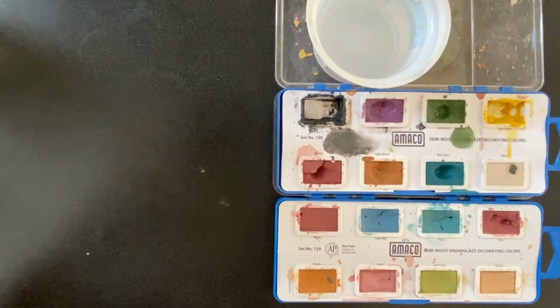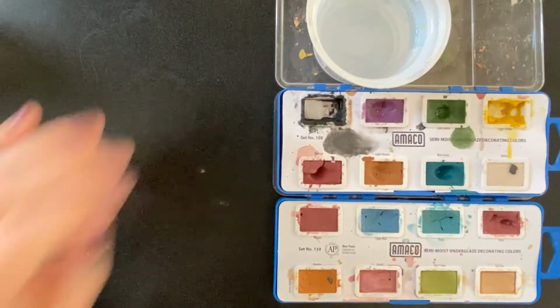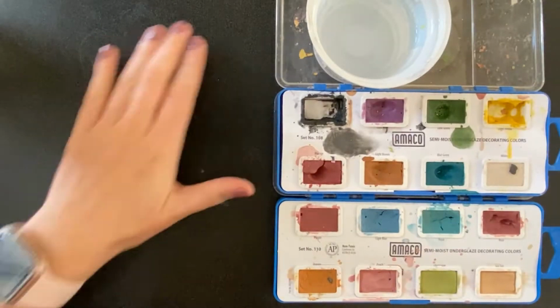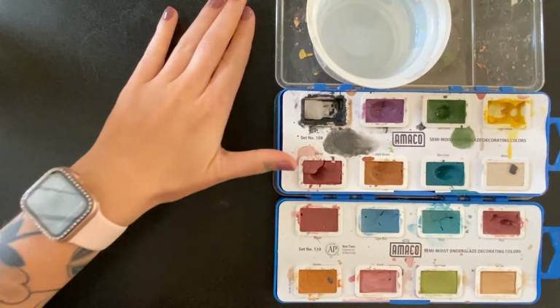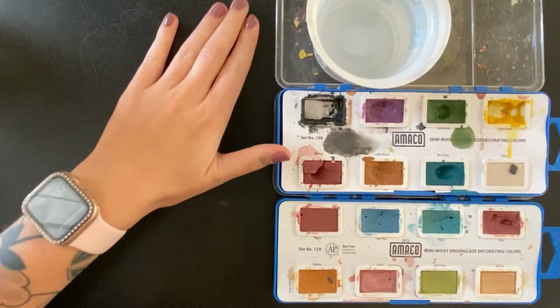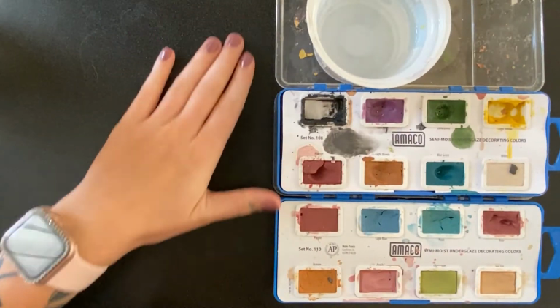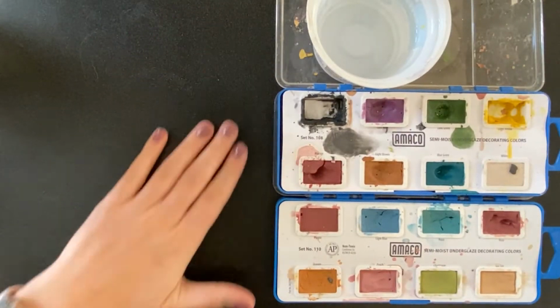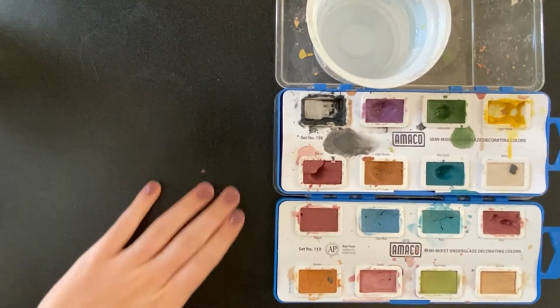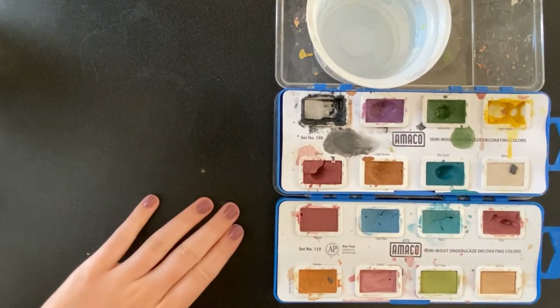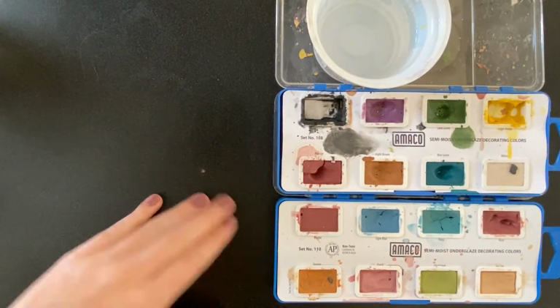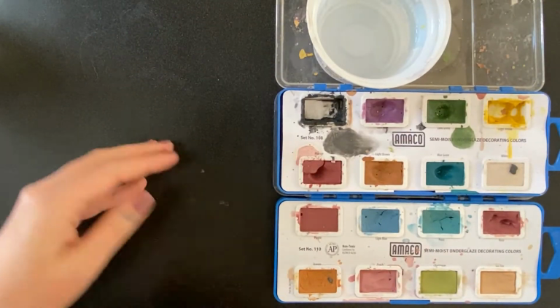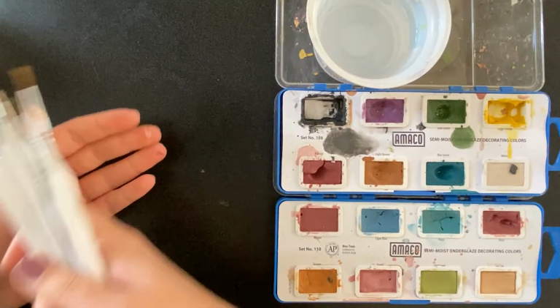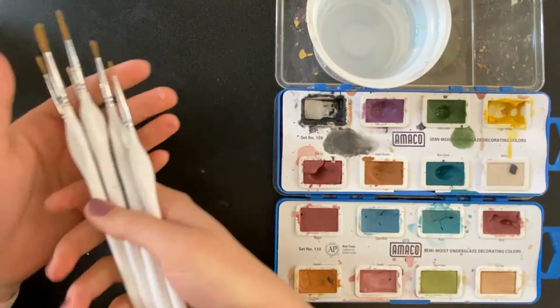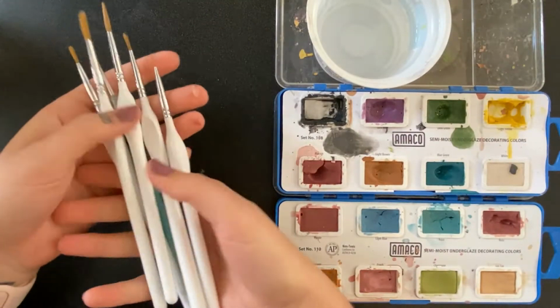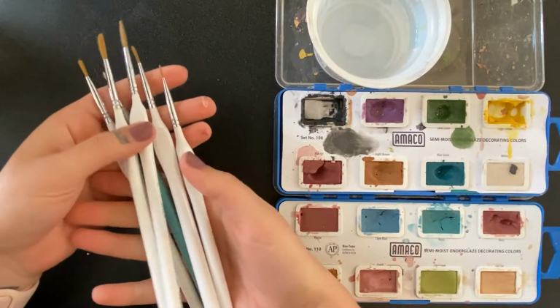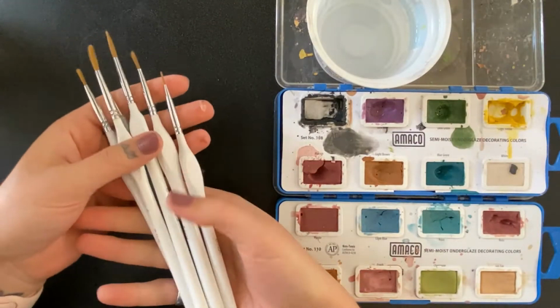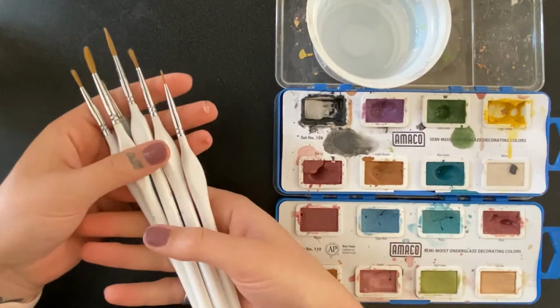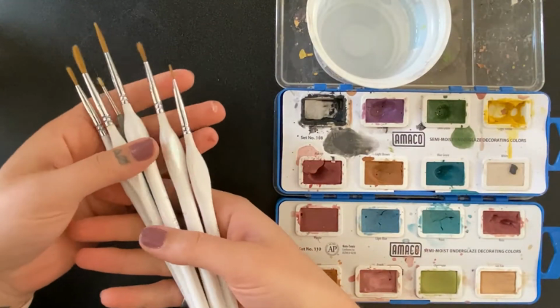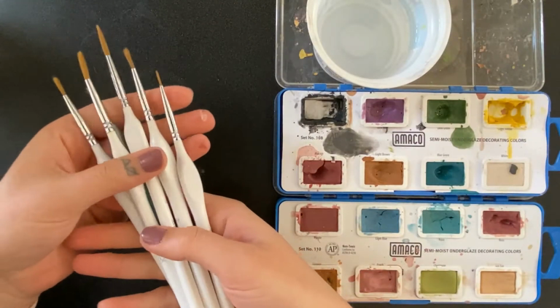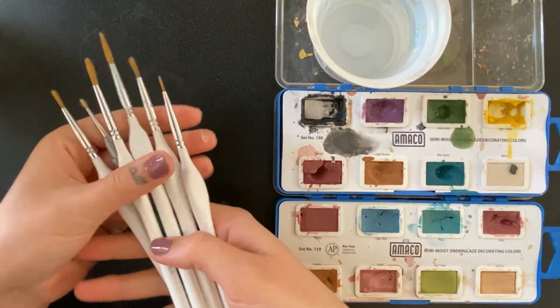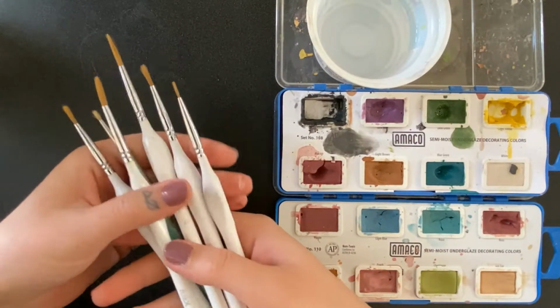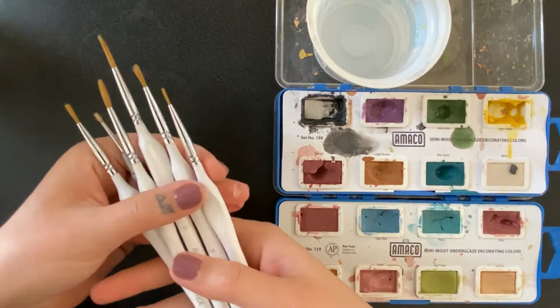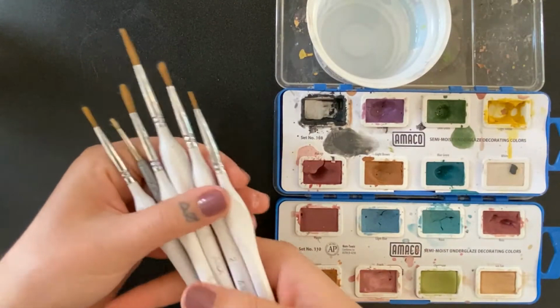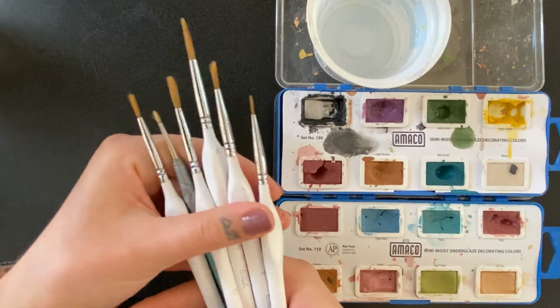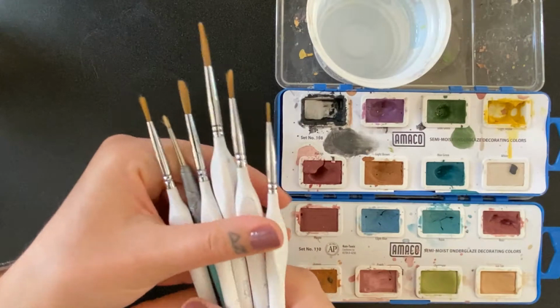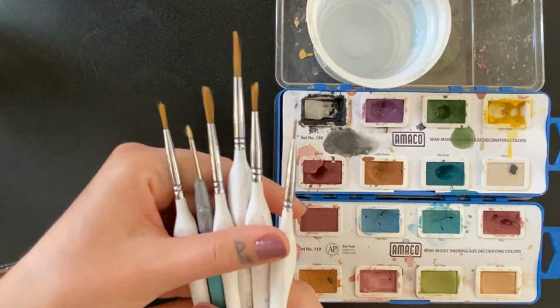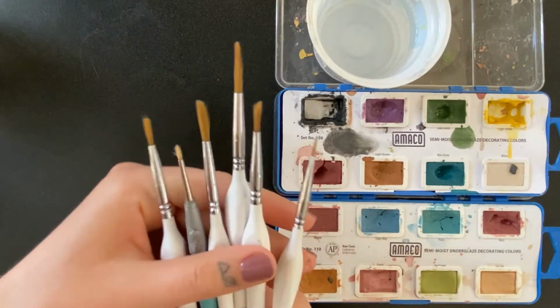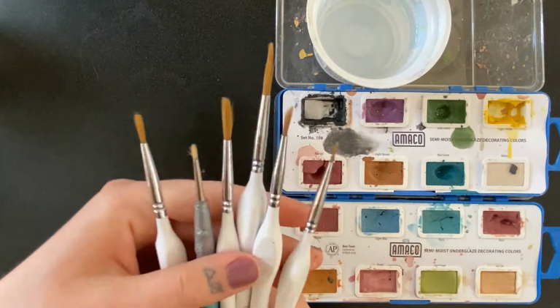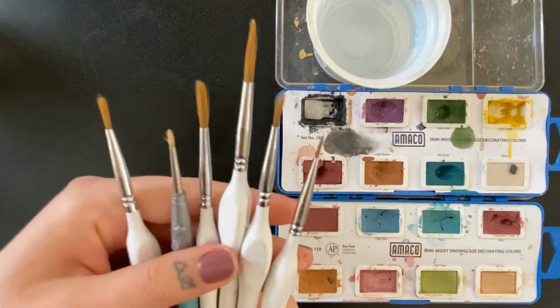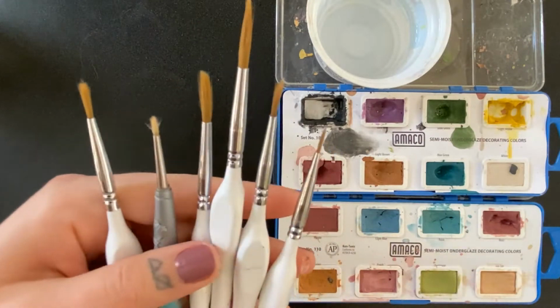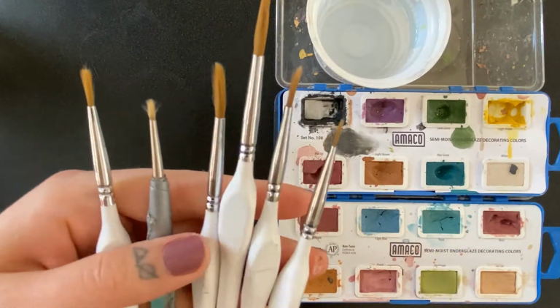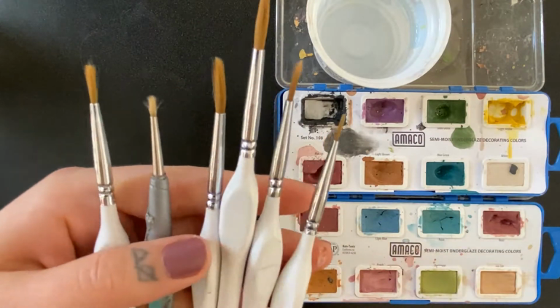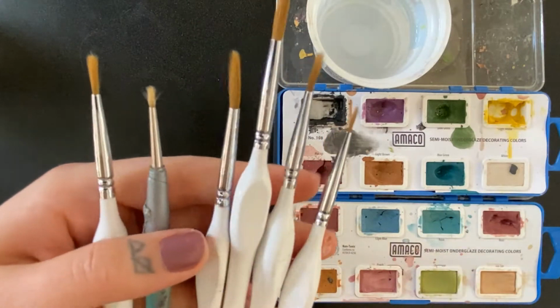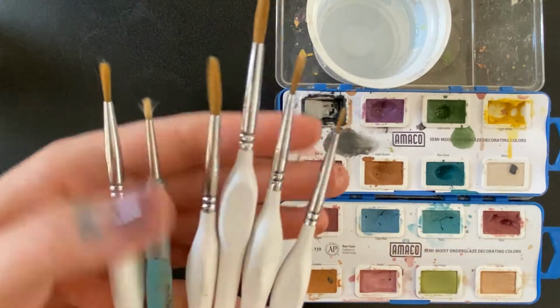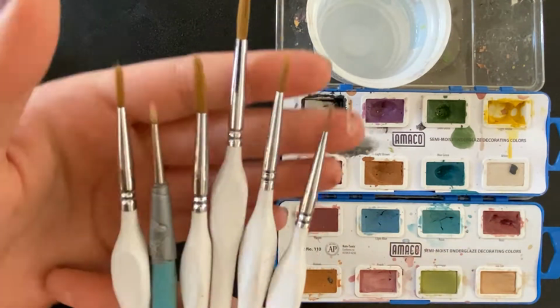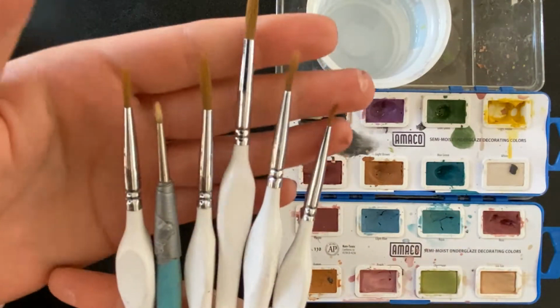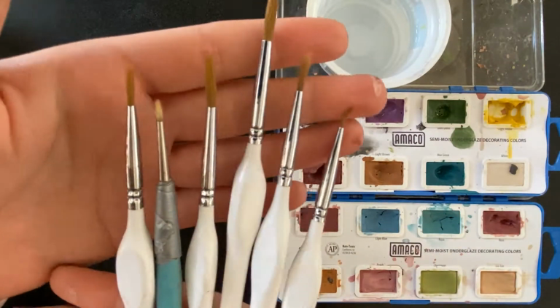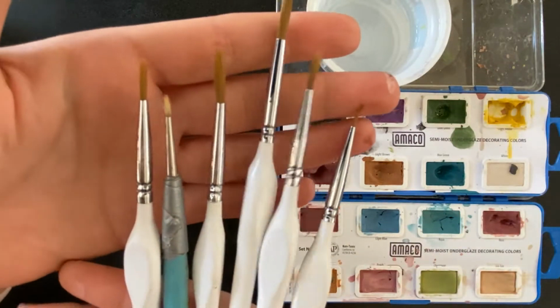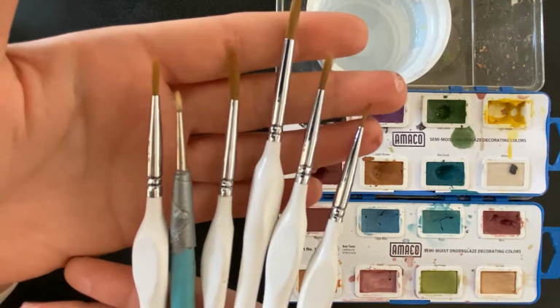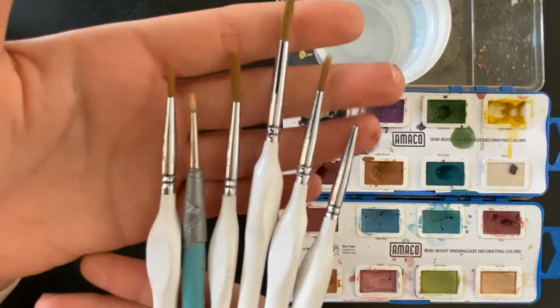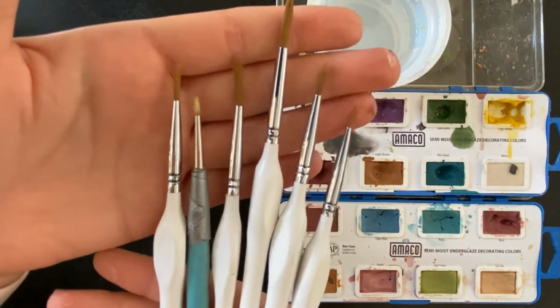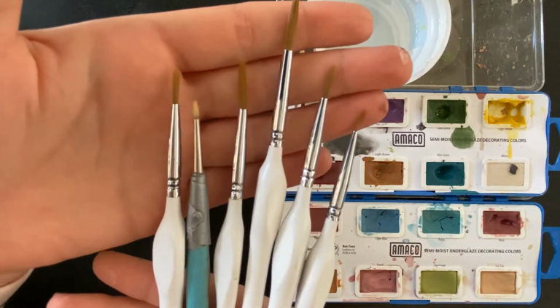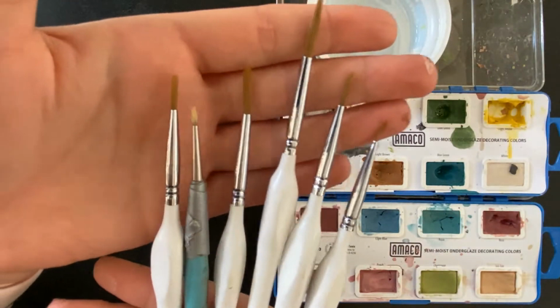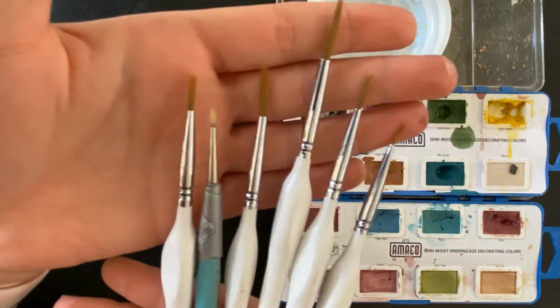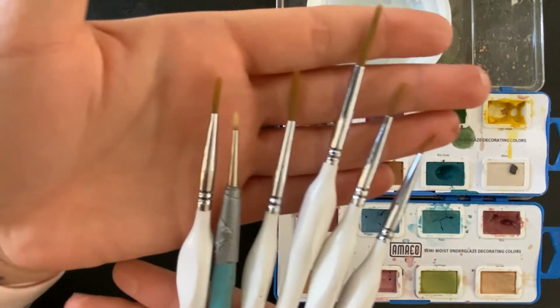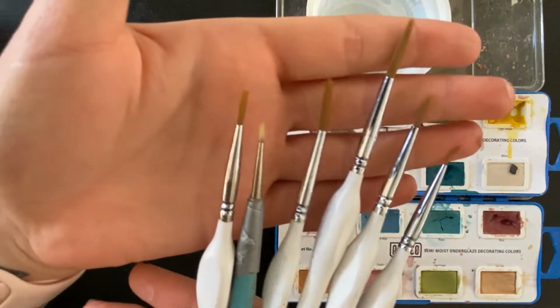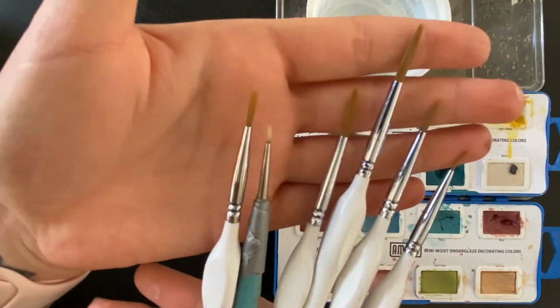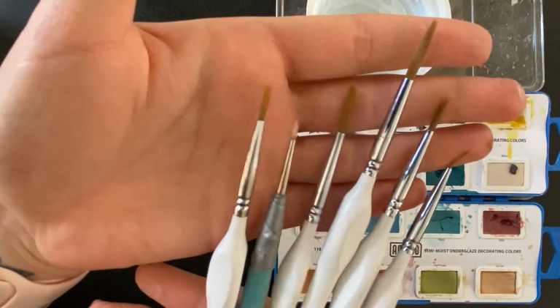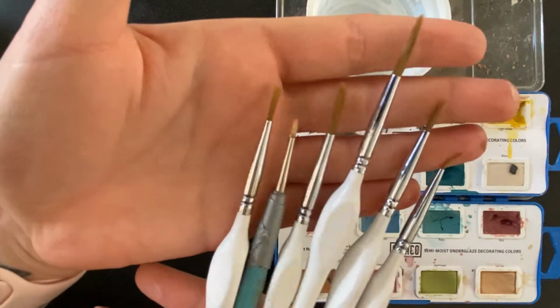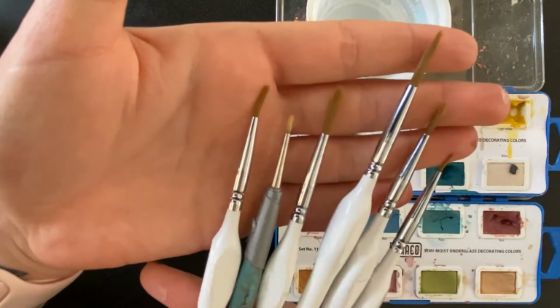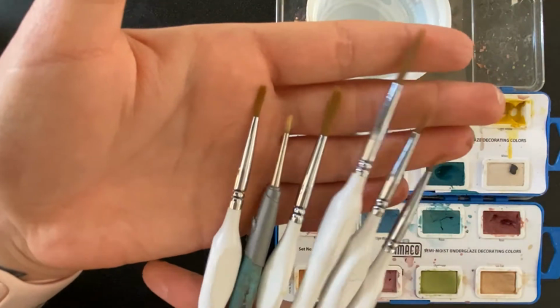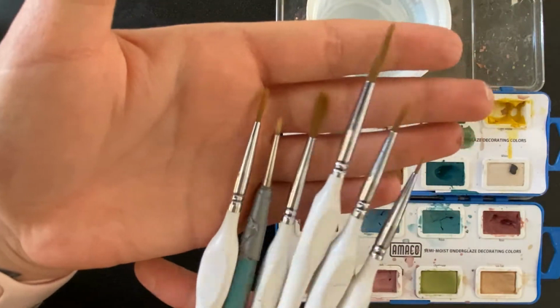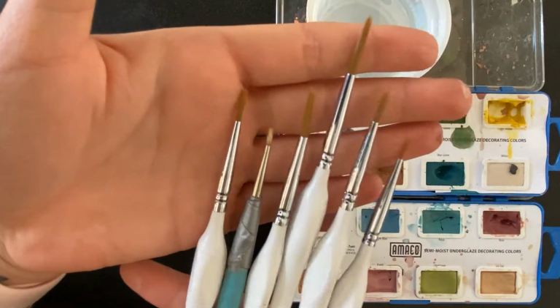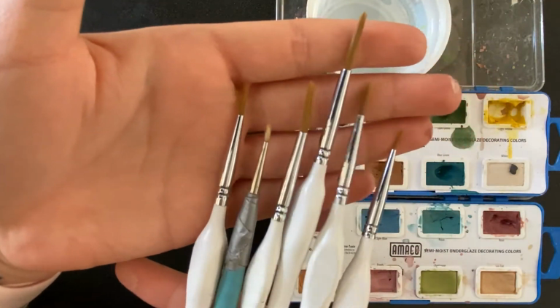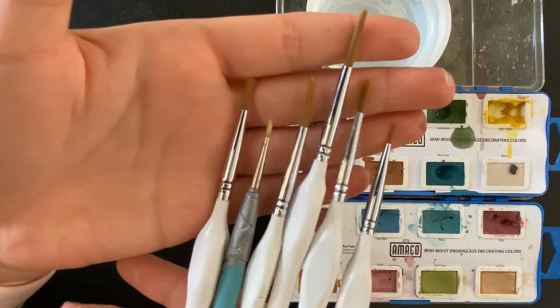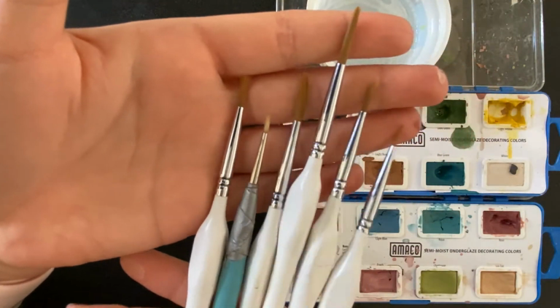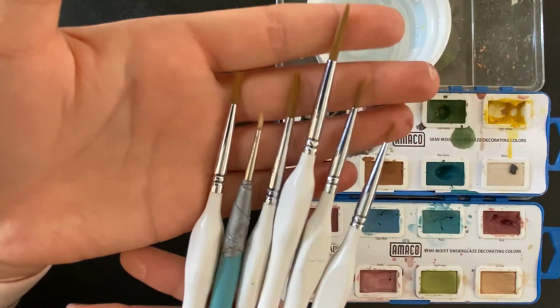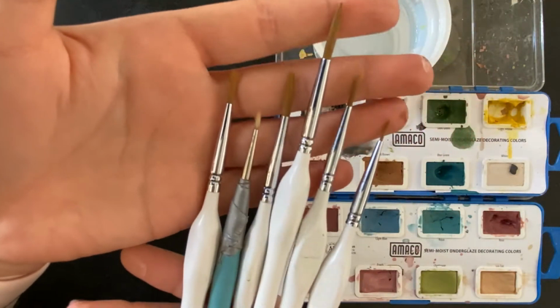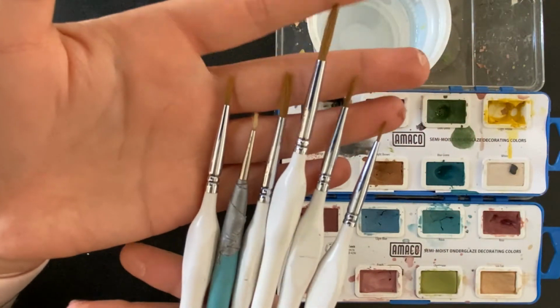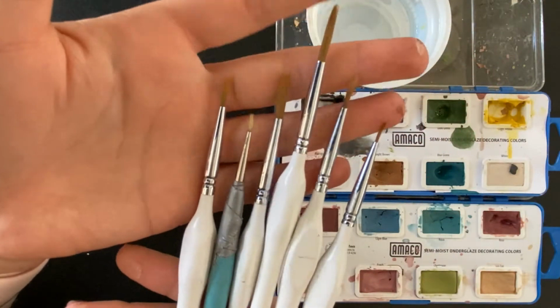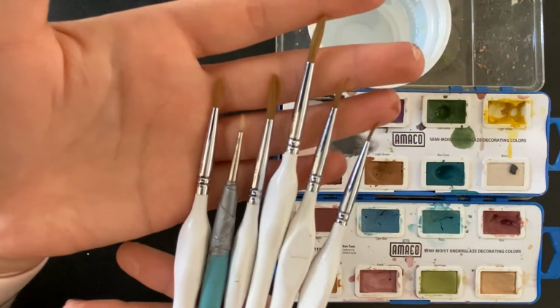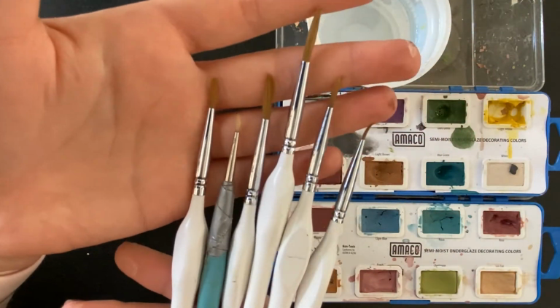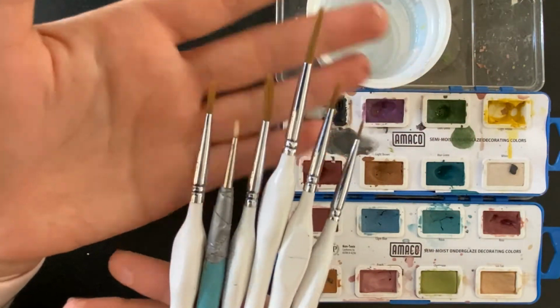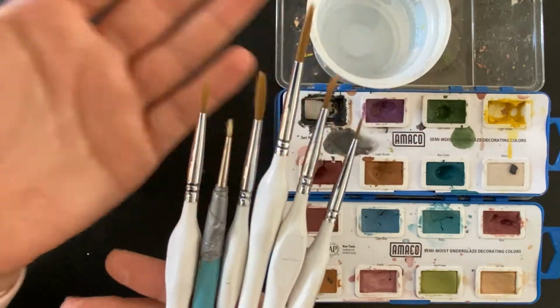Set your pans up with a jar of water. Watercolor and liner brushes work especially well with this product.